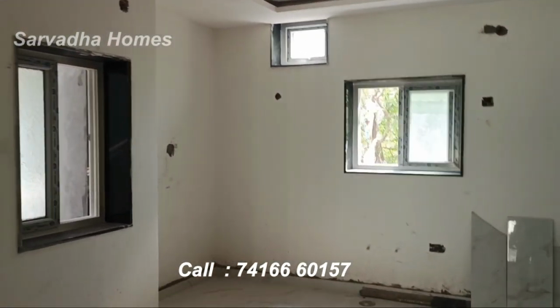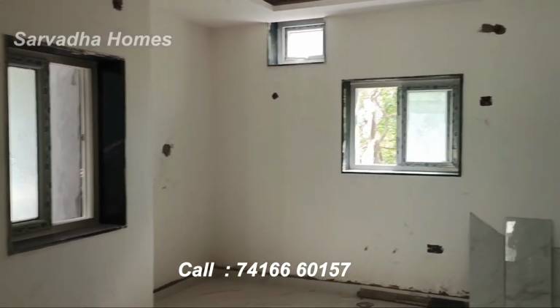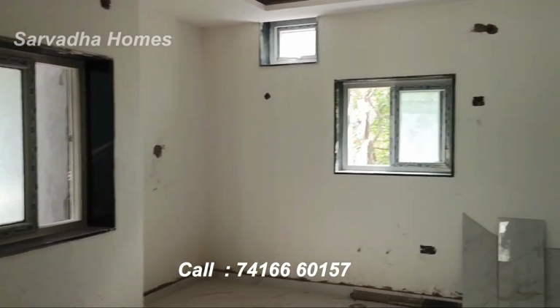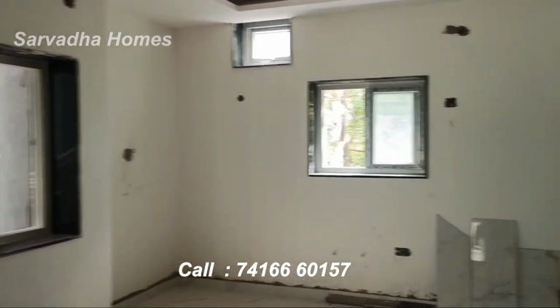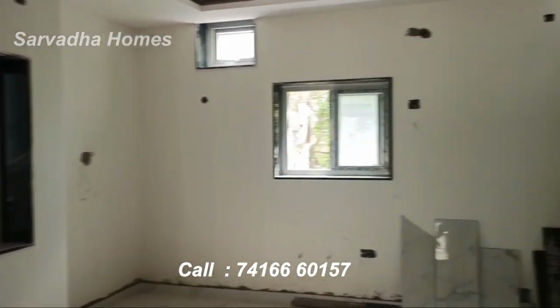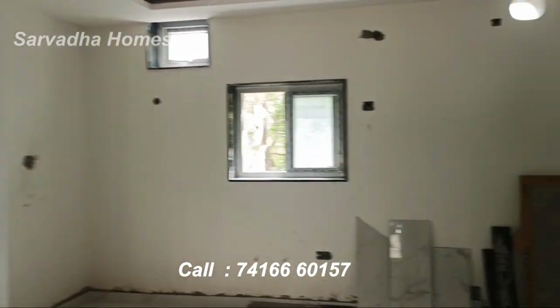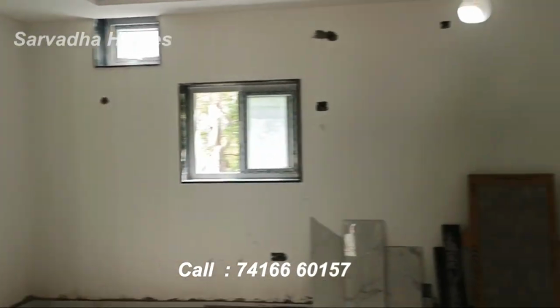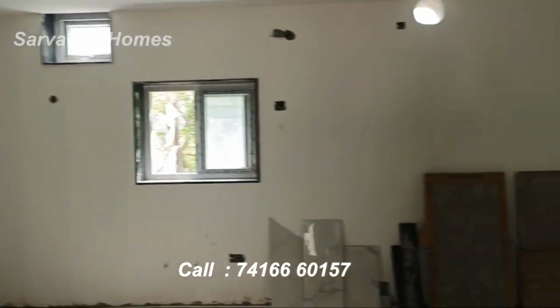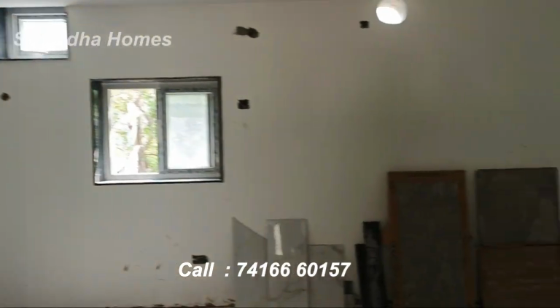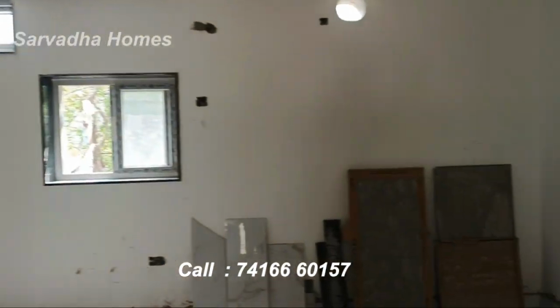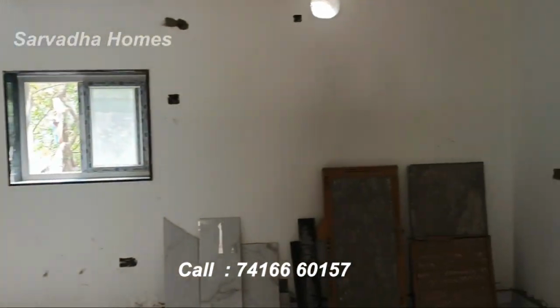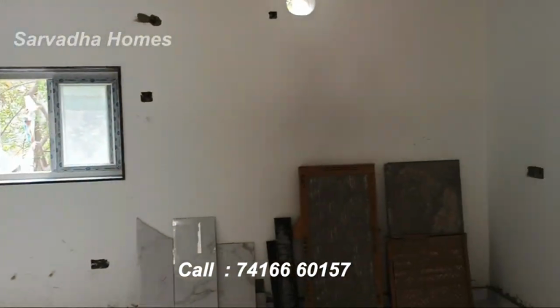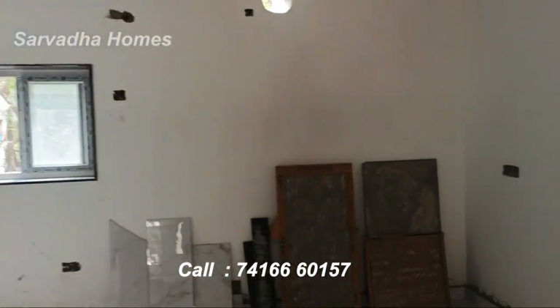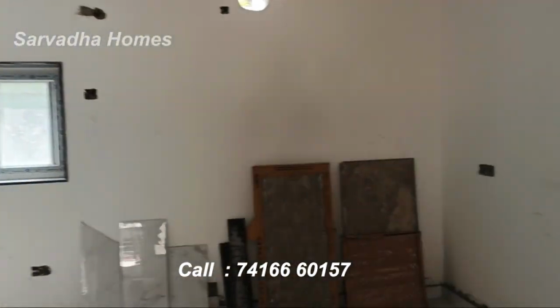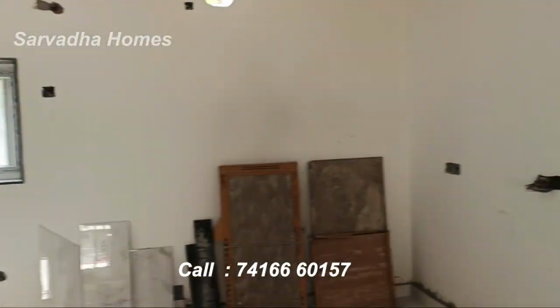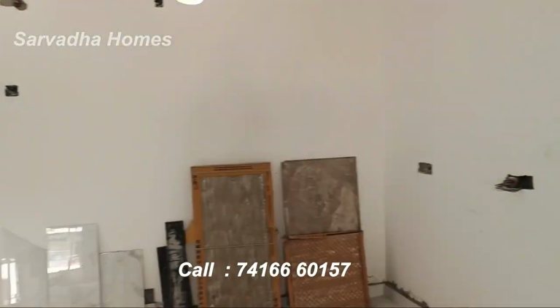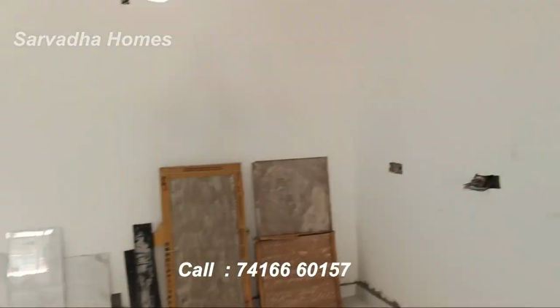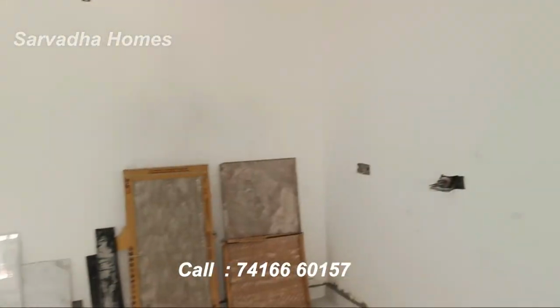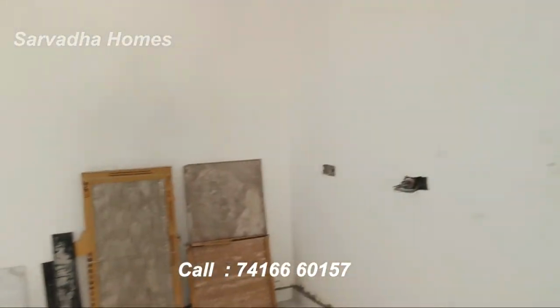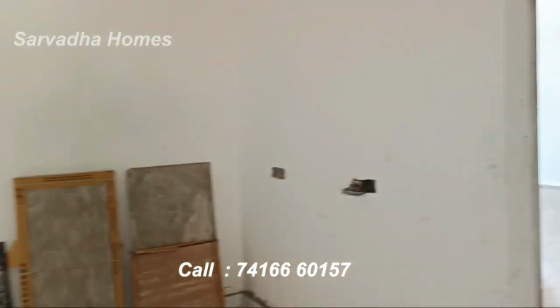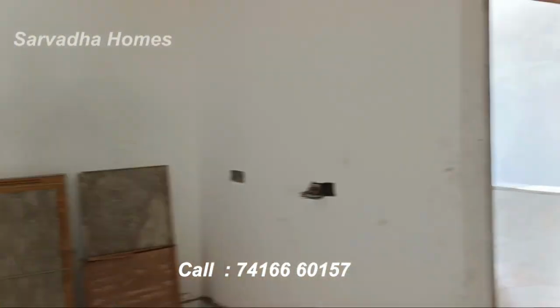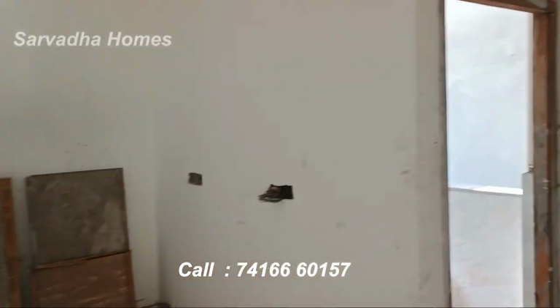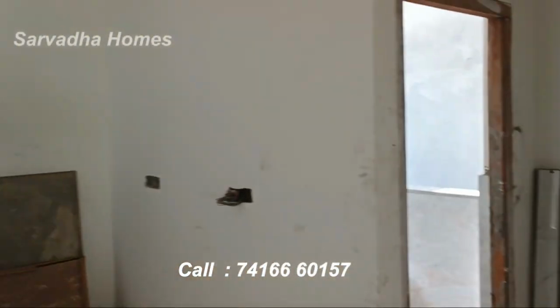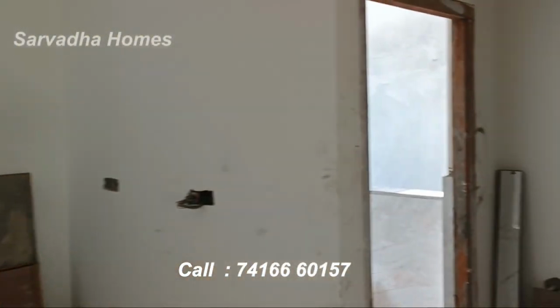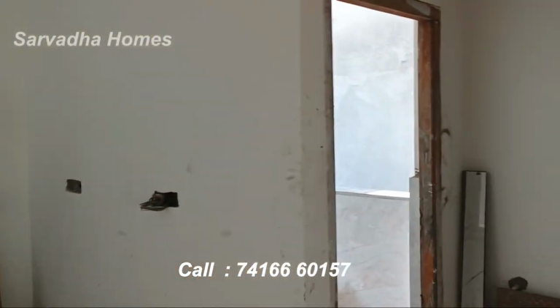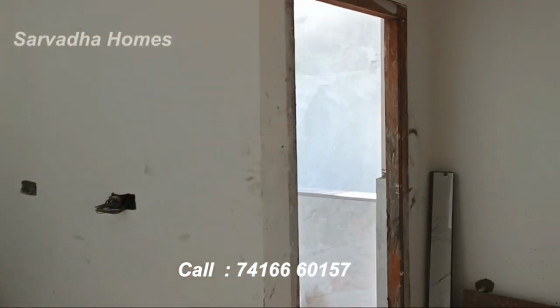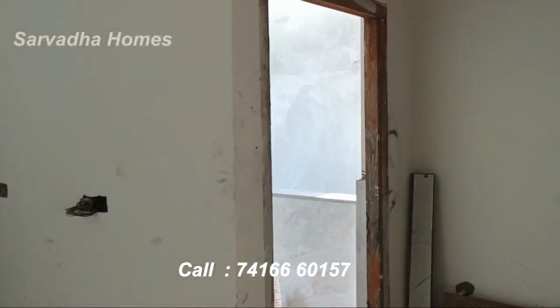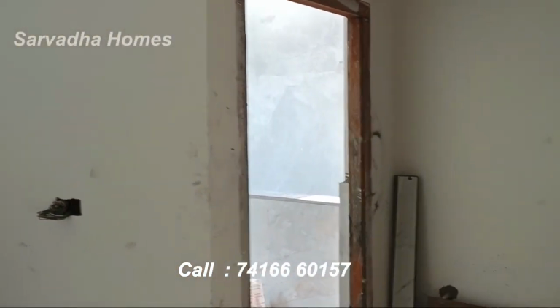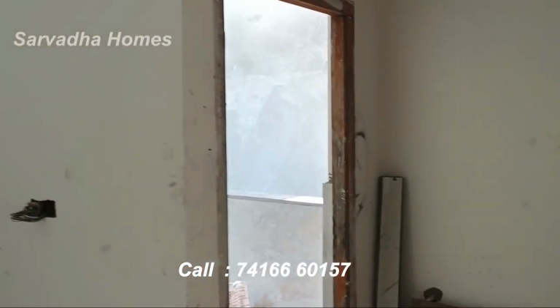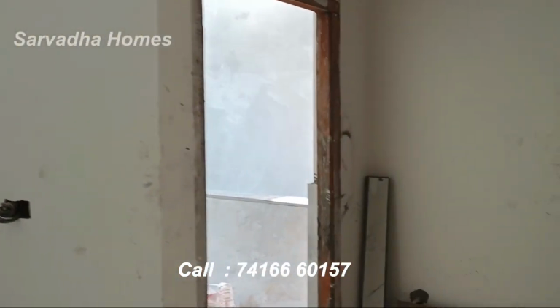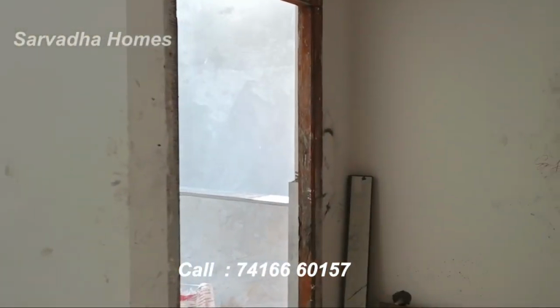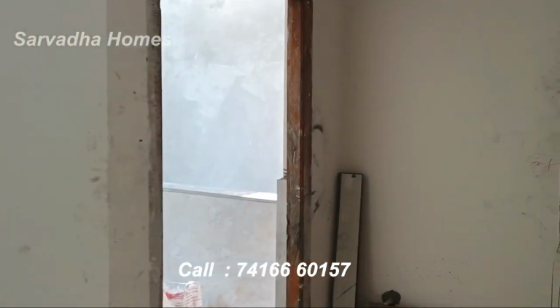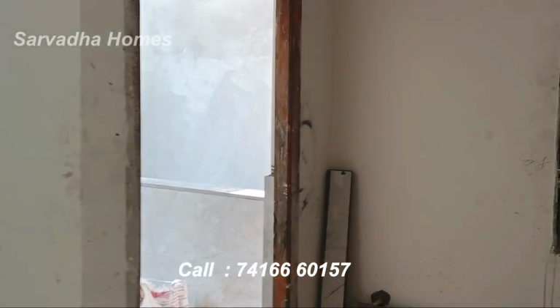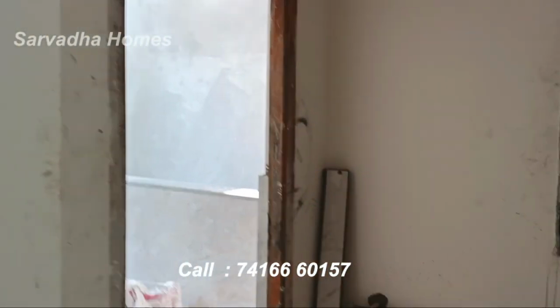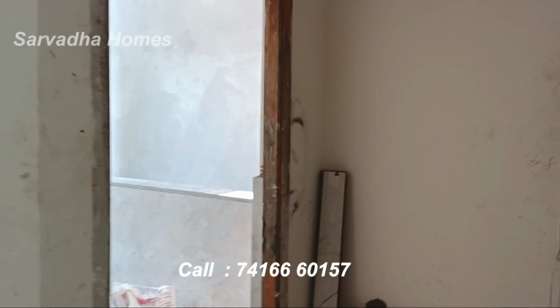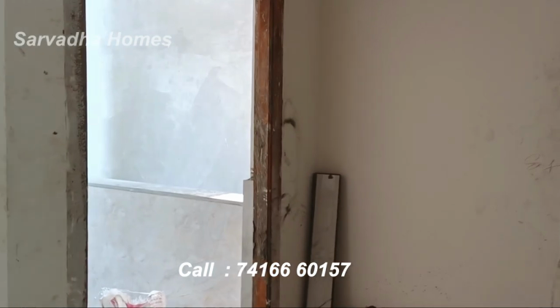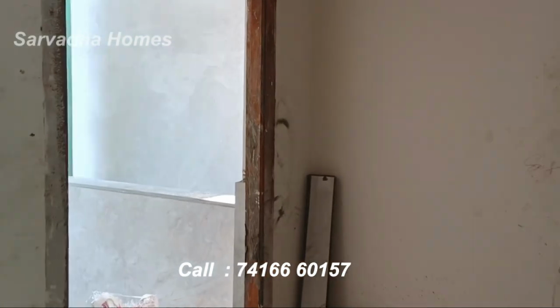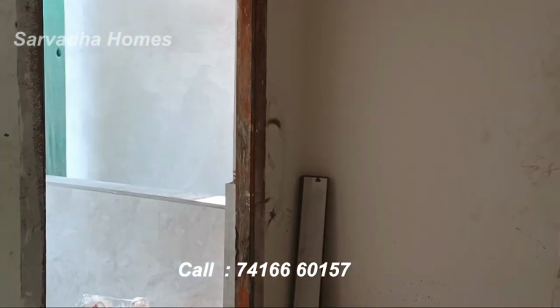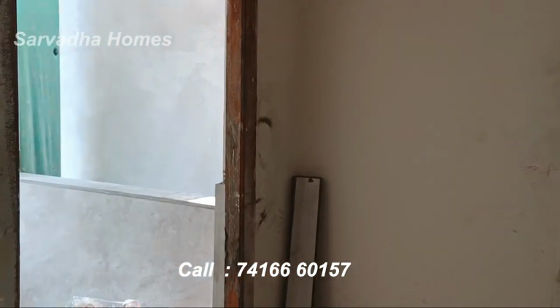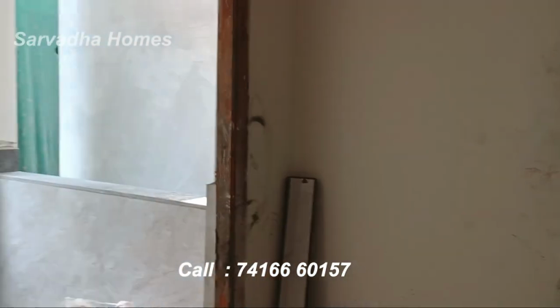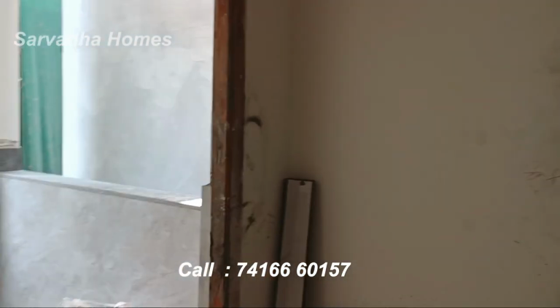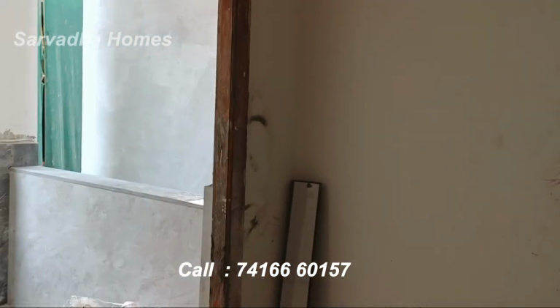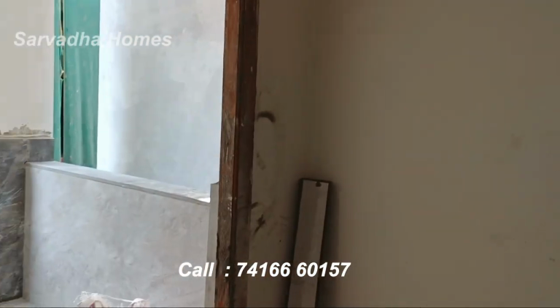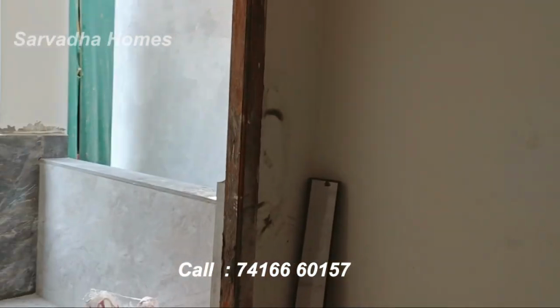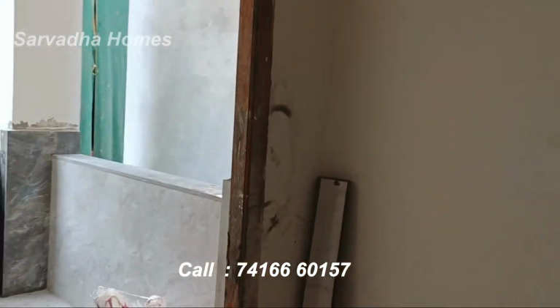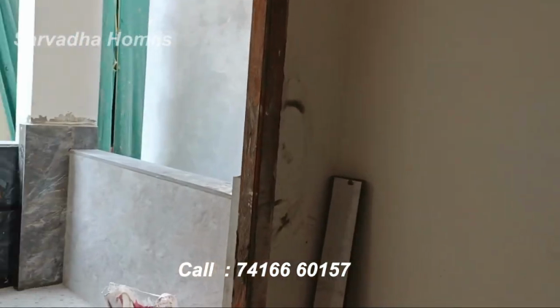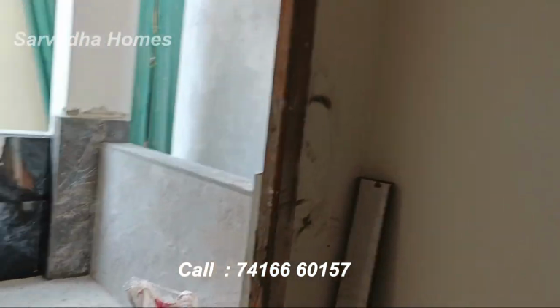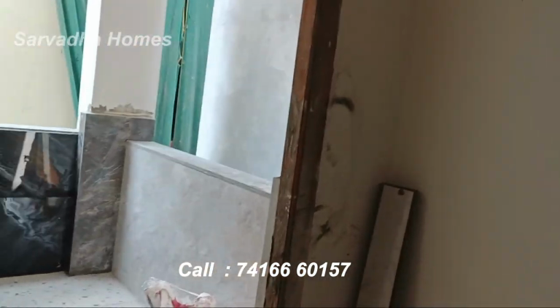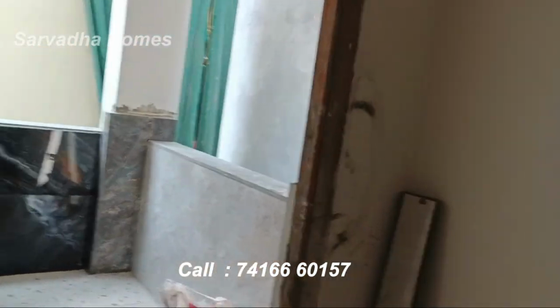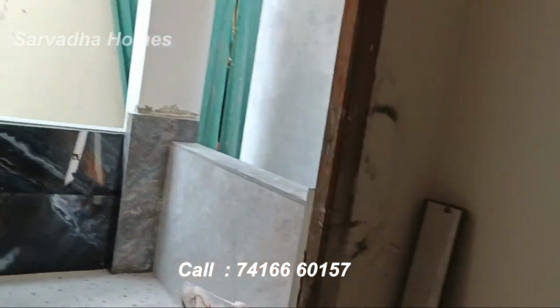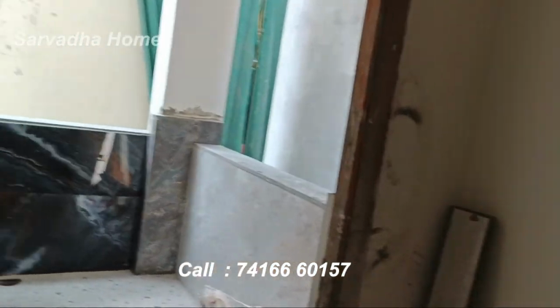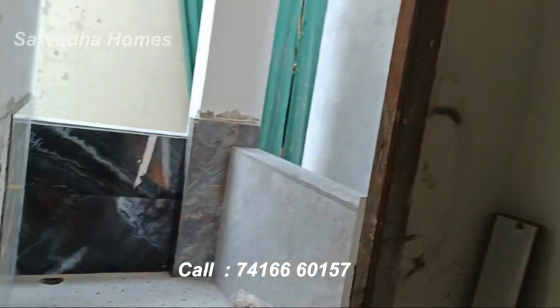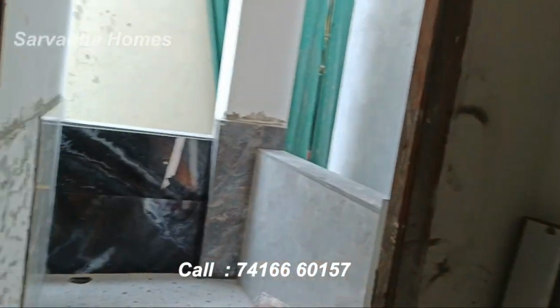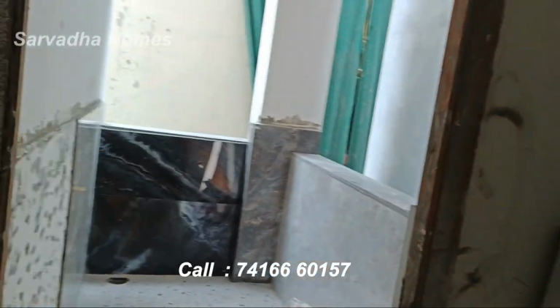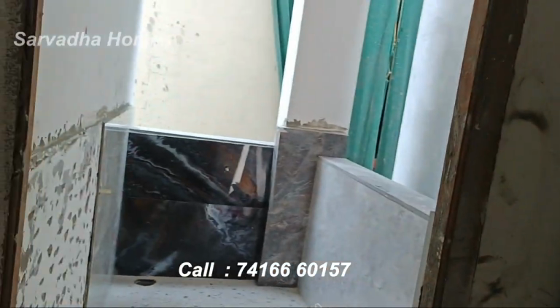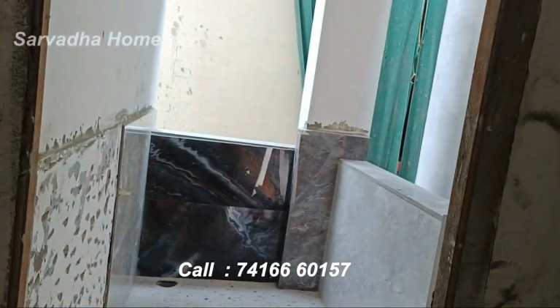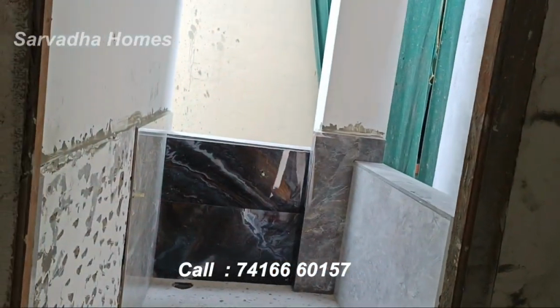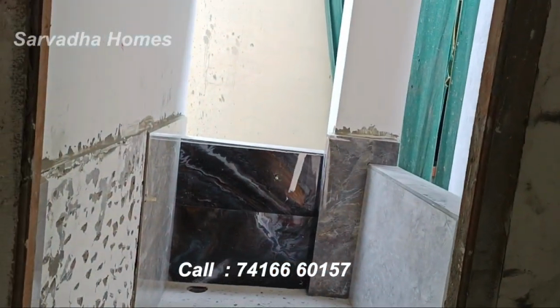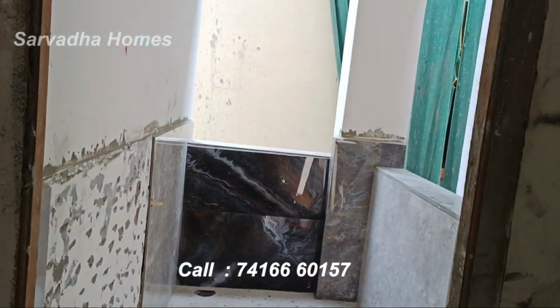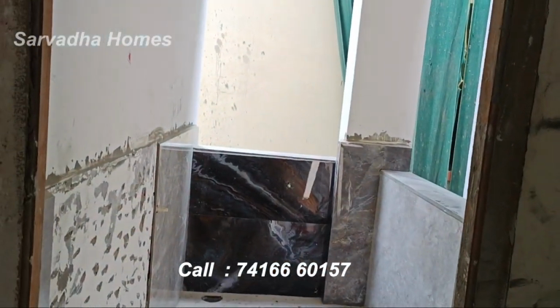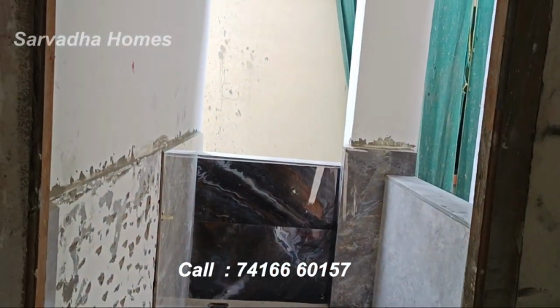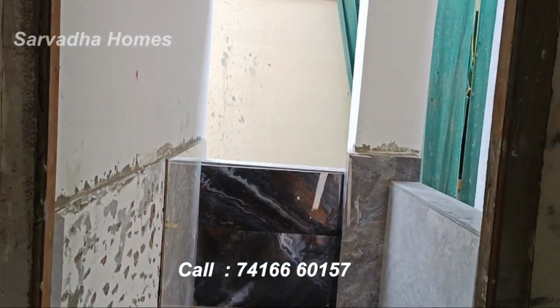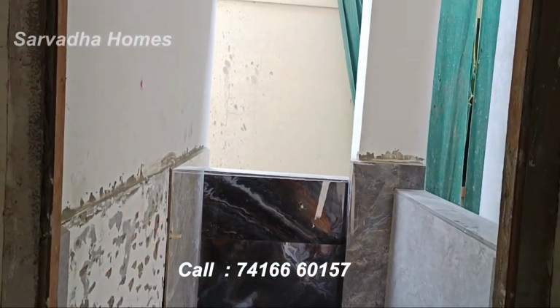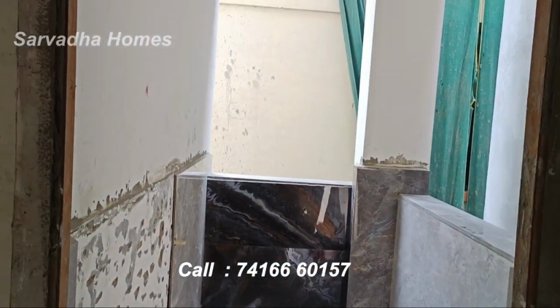This is the kitchen and dining area. This is the wash area.